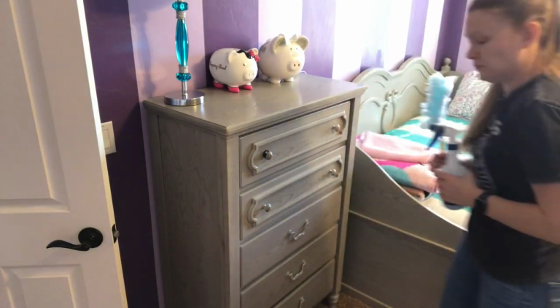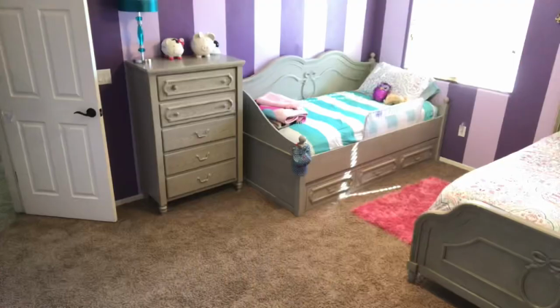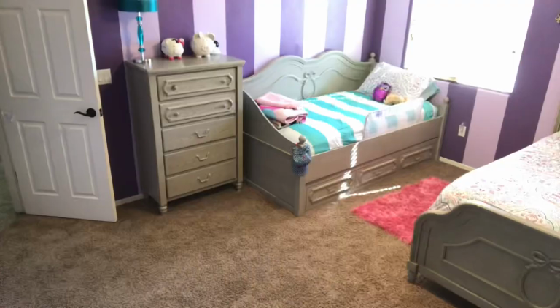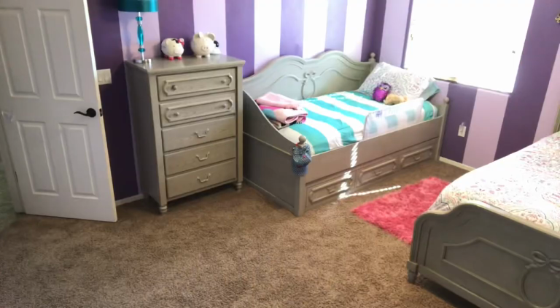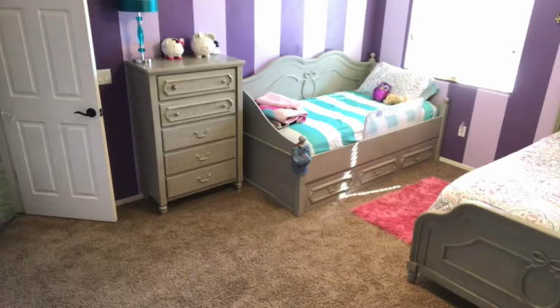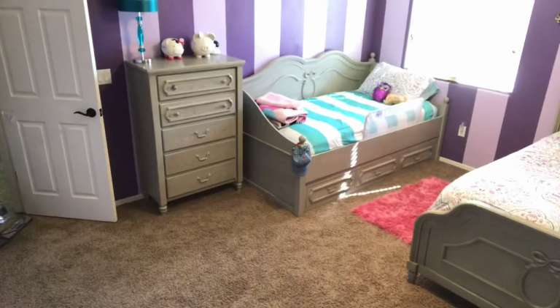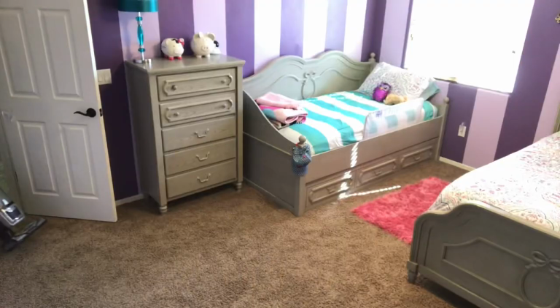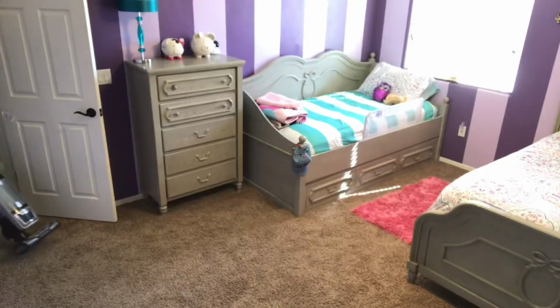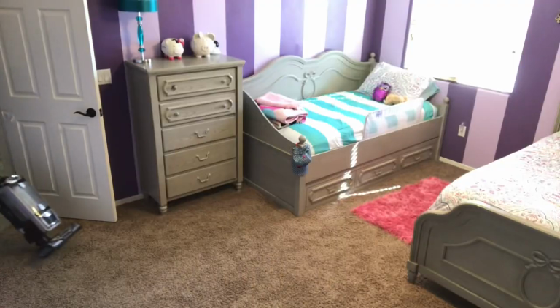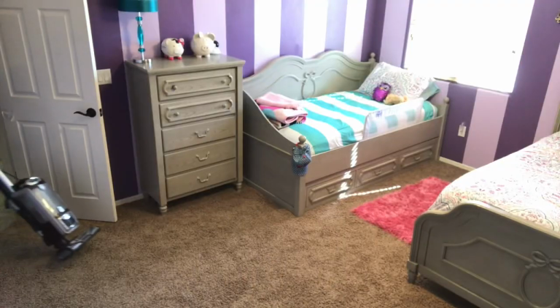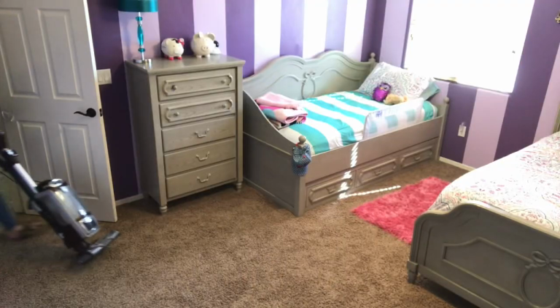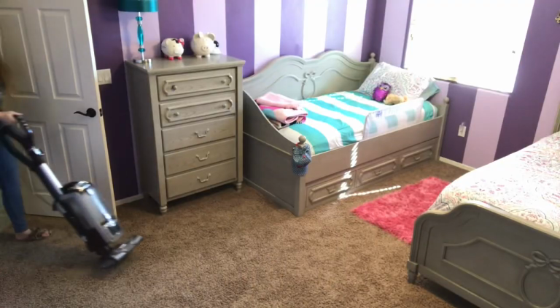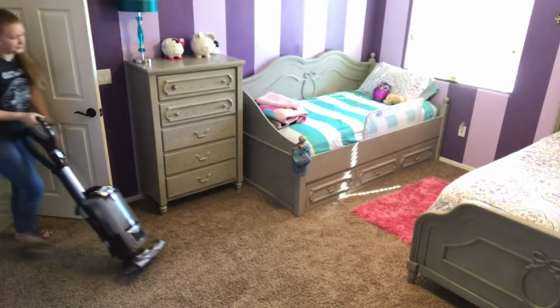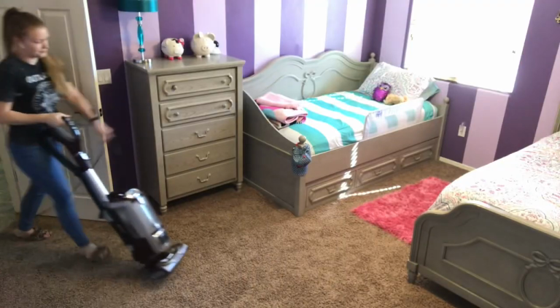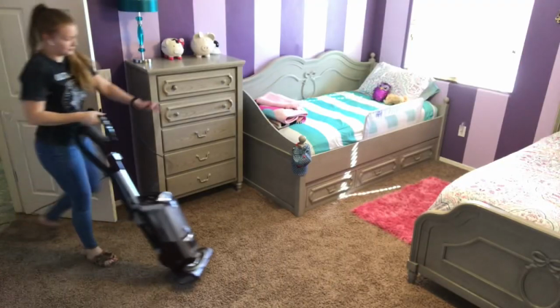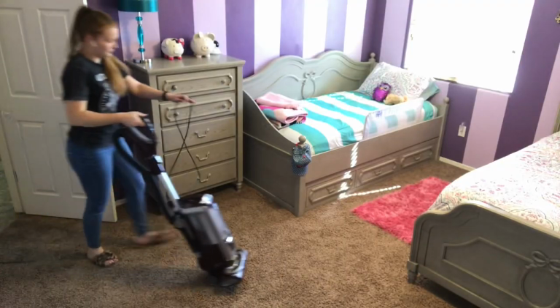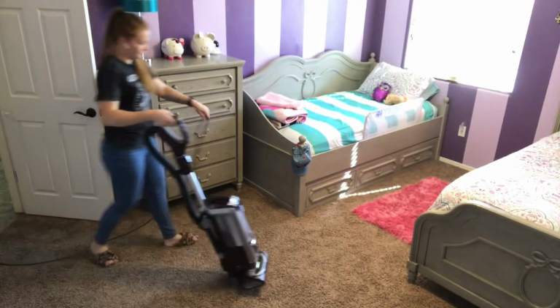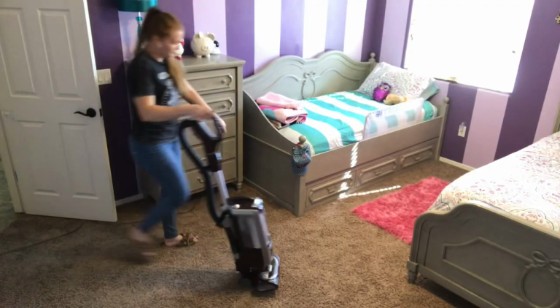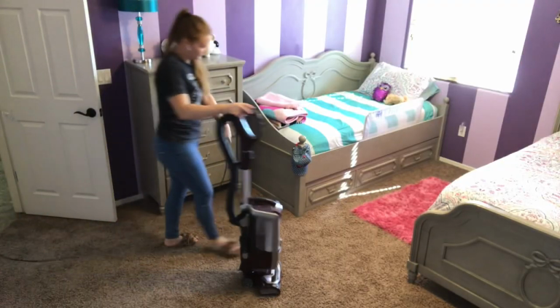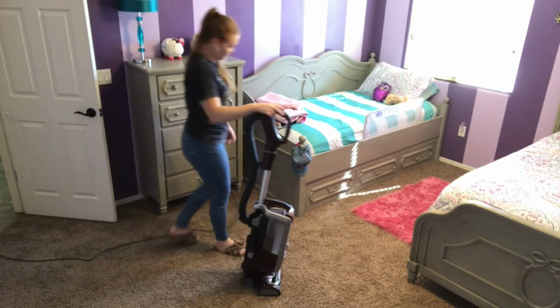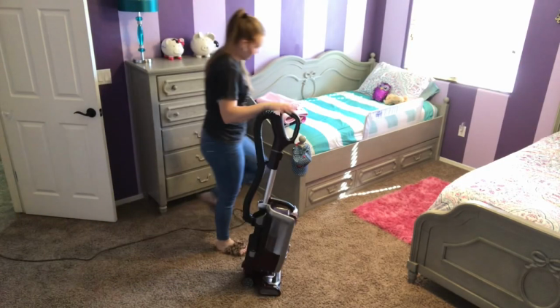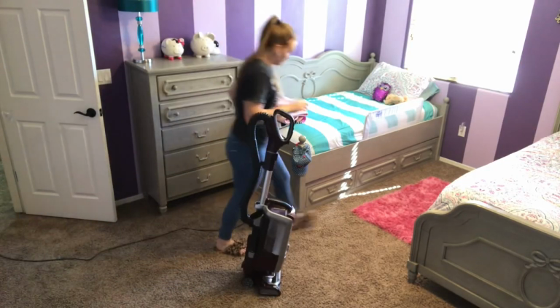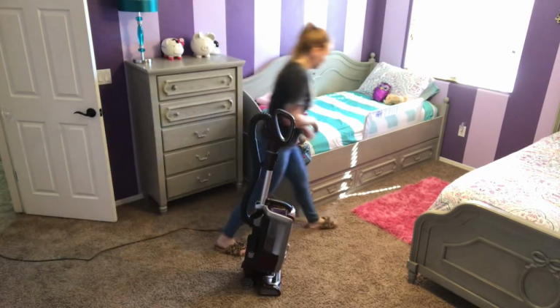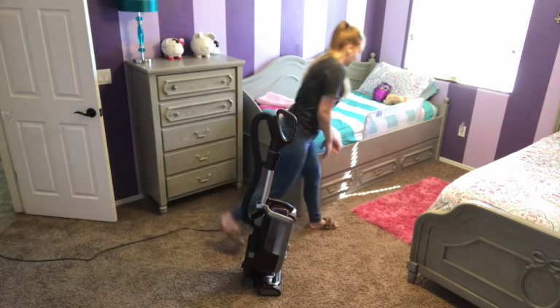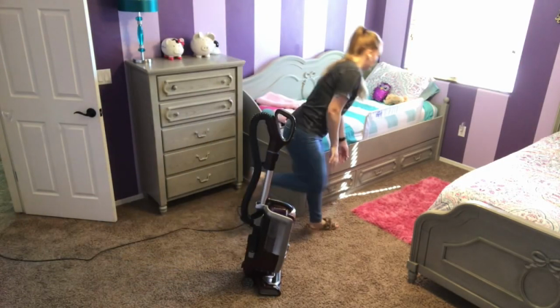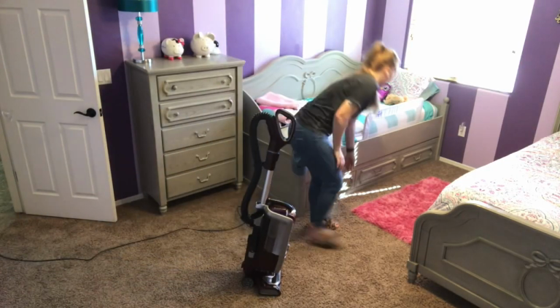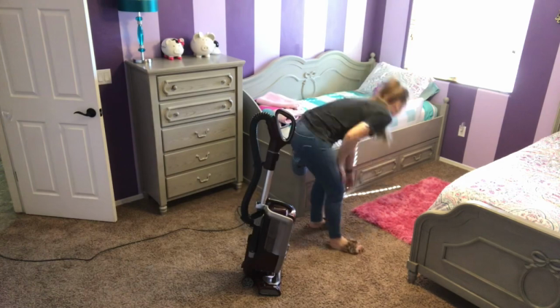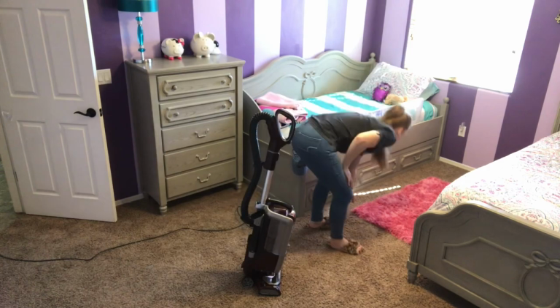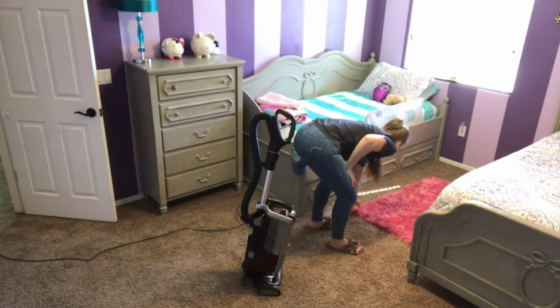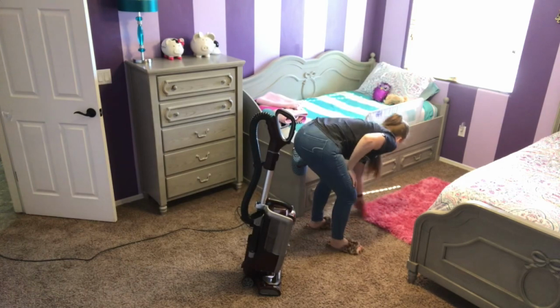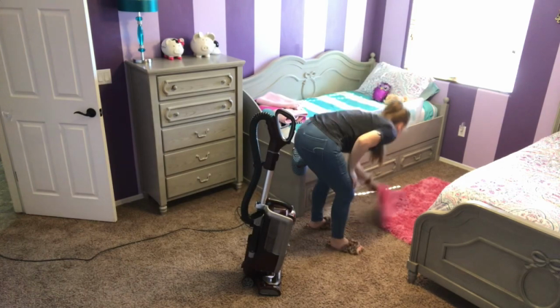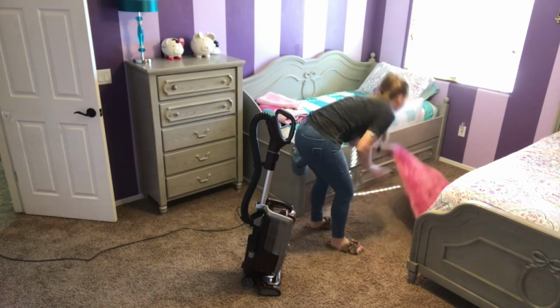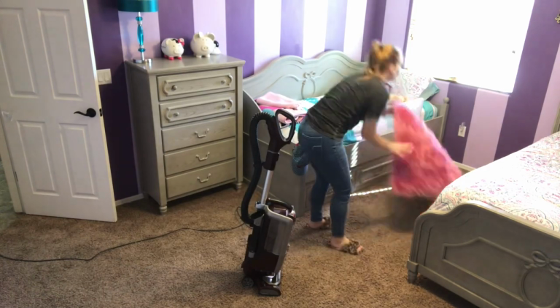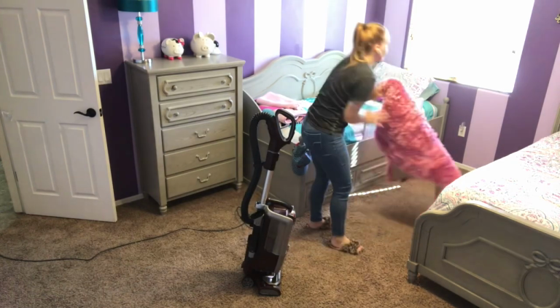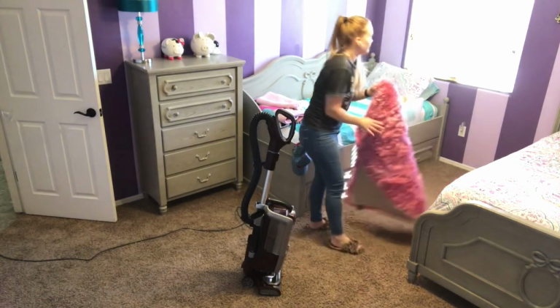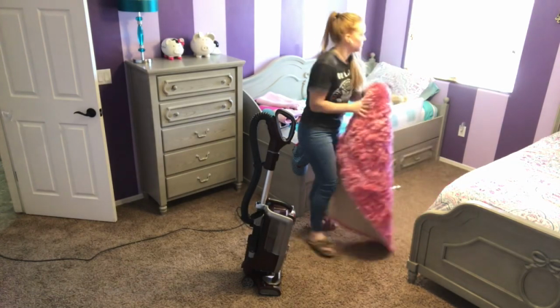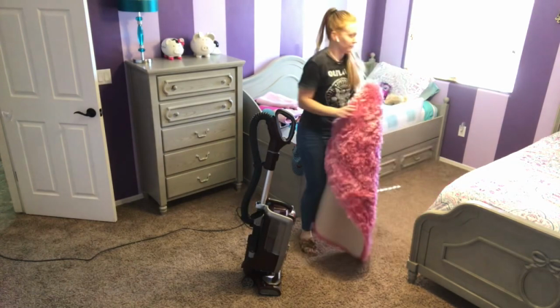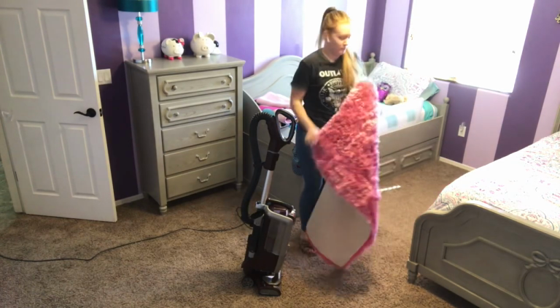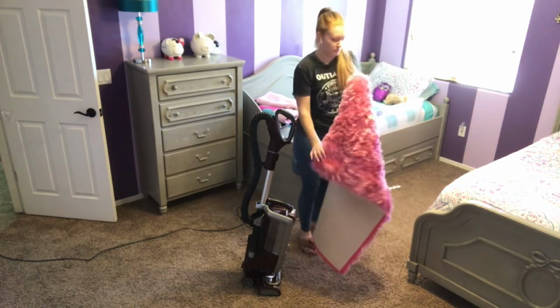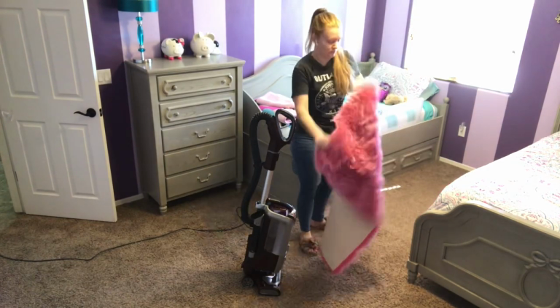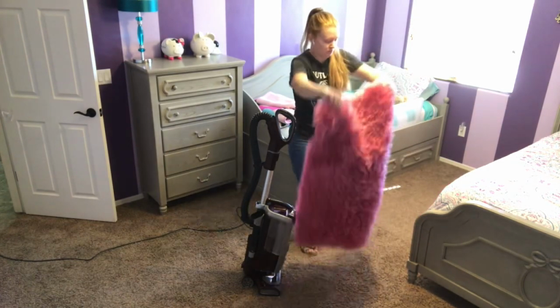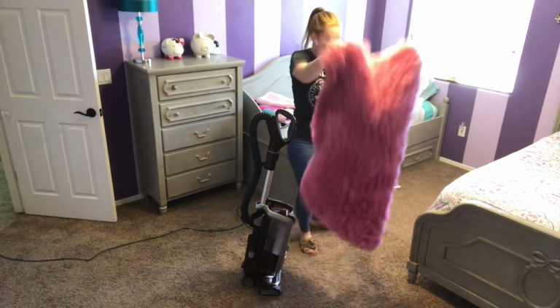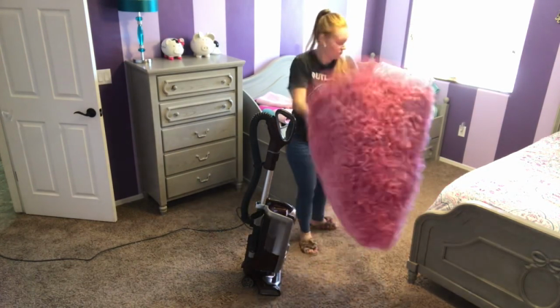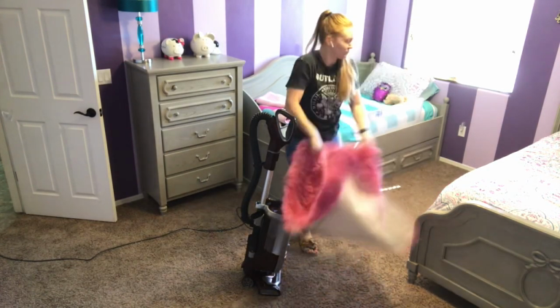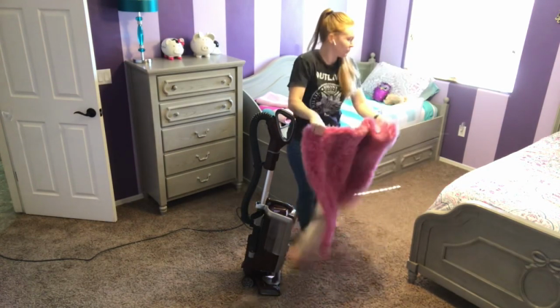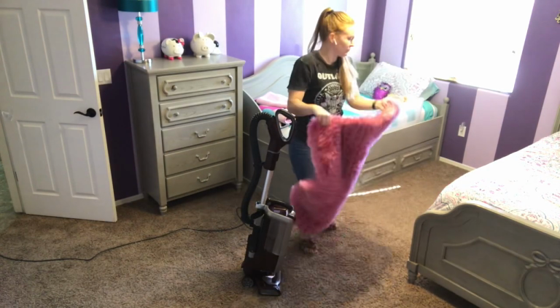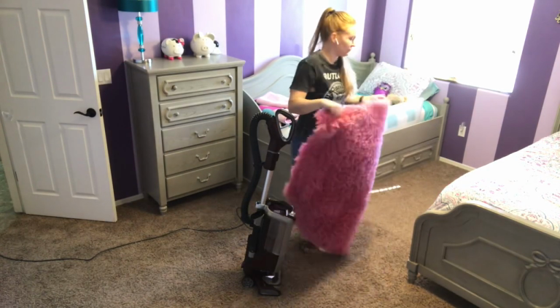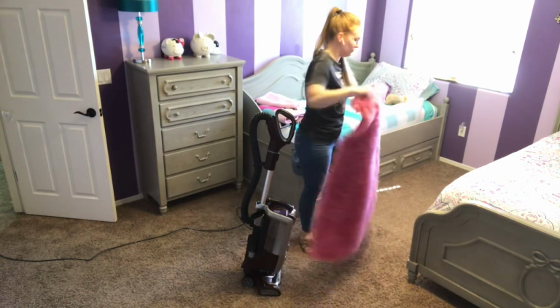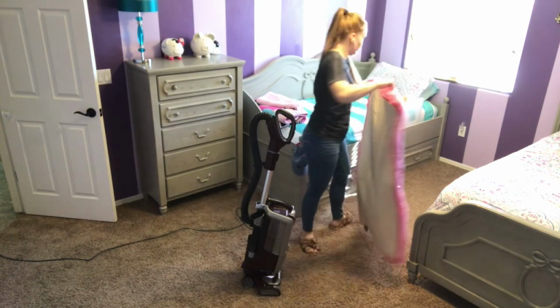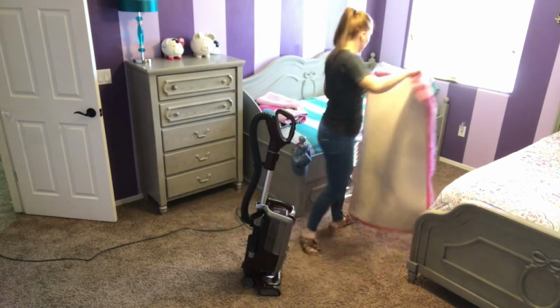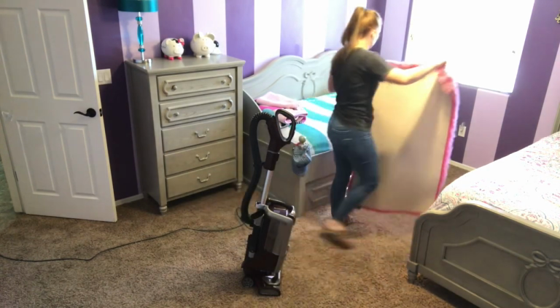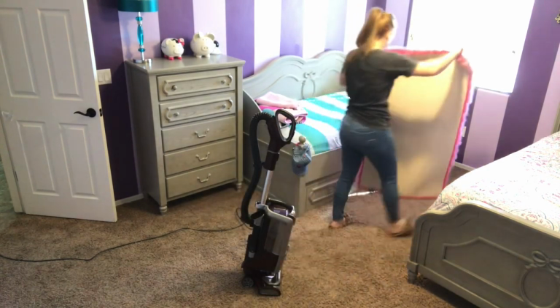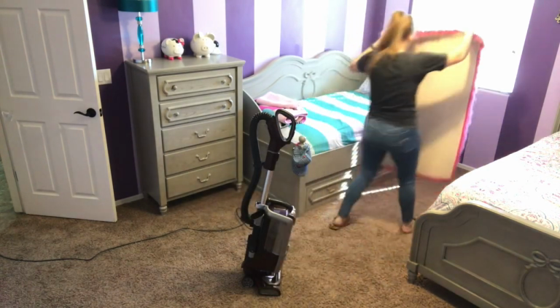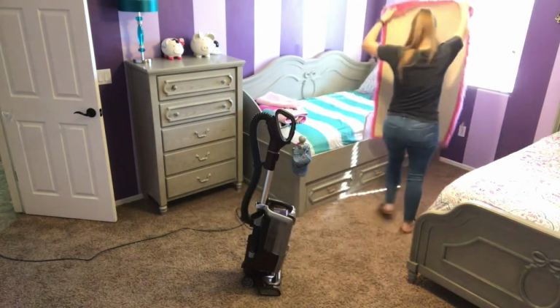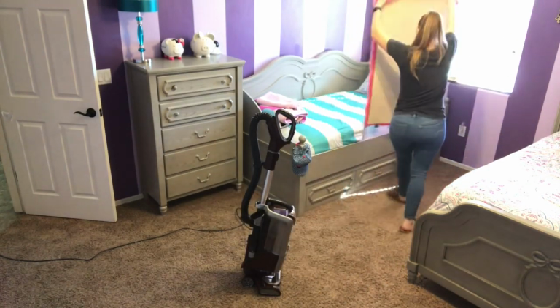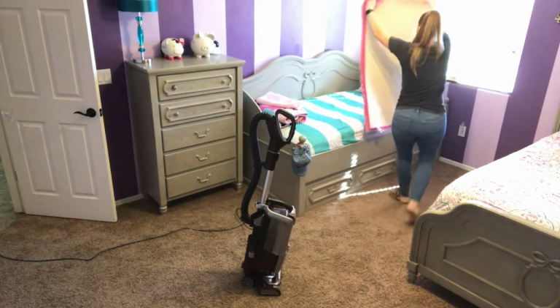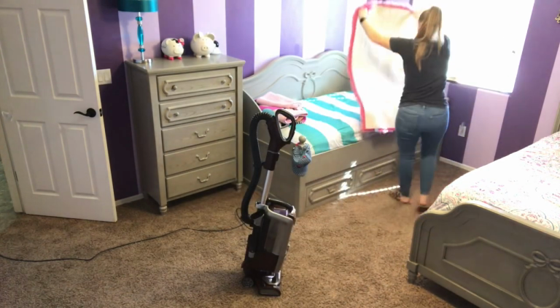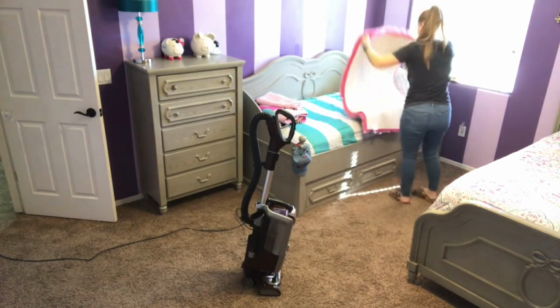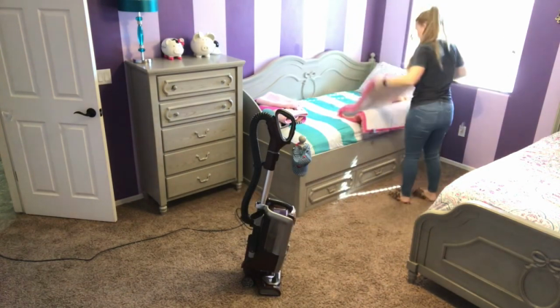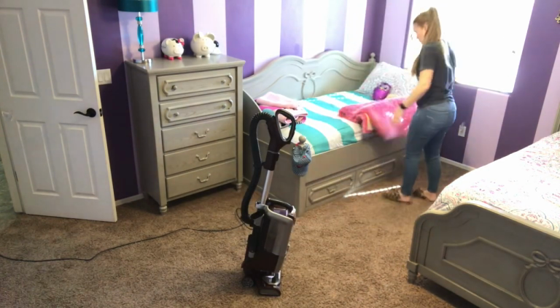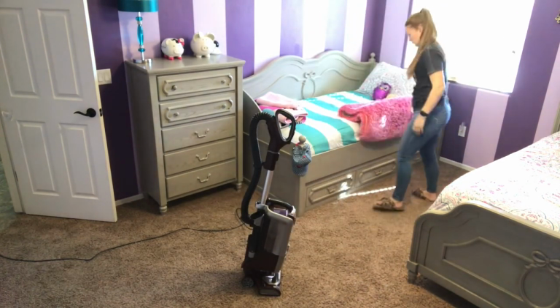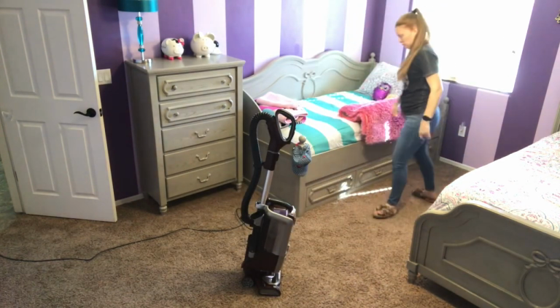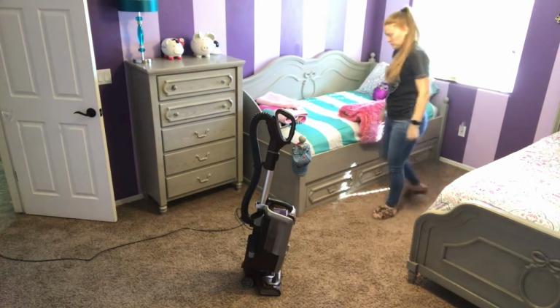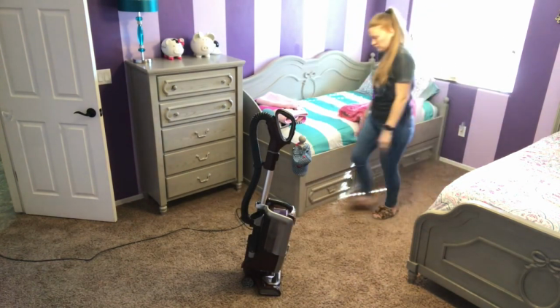Alright, so after I am done dusting all of their furniture, I am just going to go in and do a quick vacuum of their room.